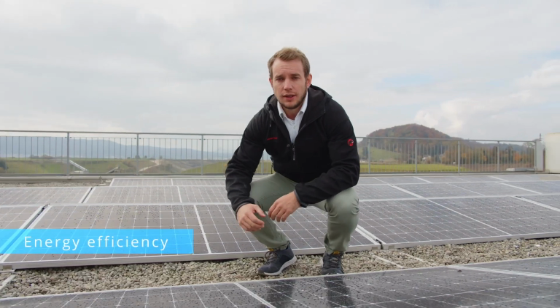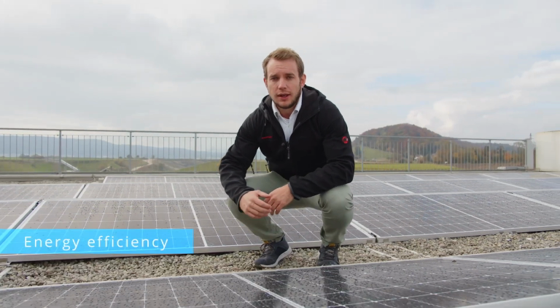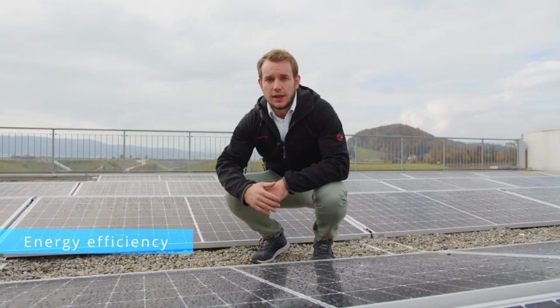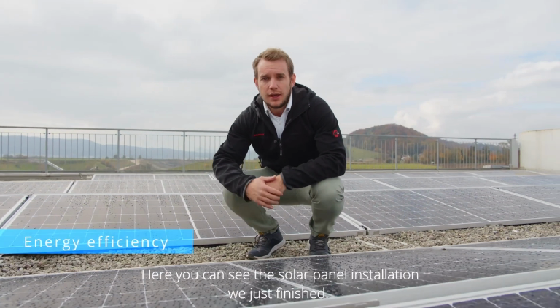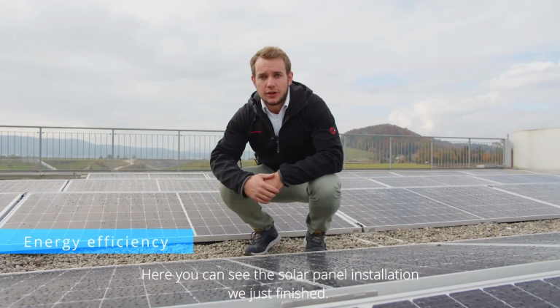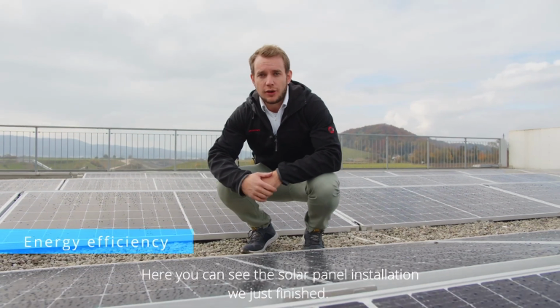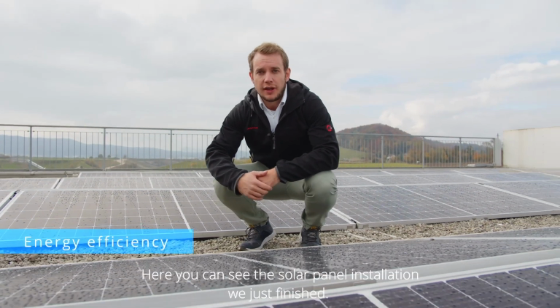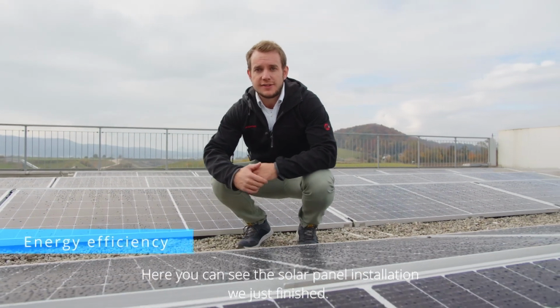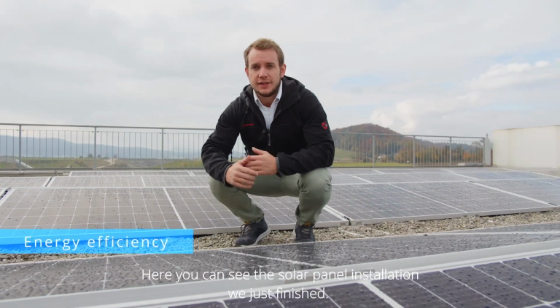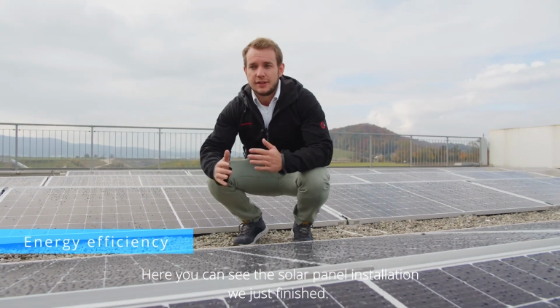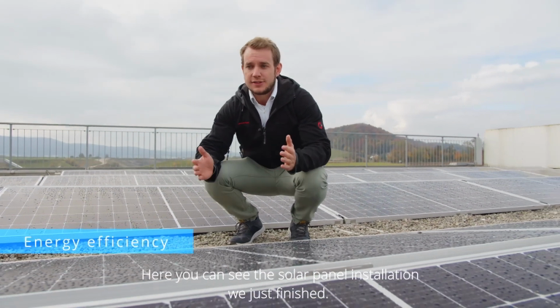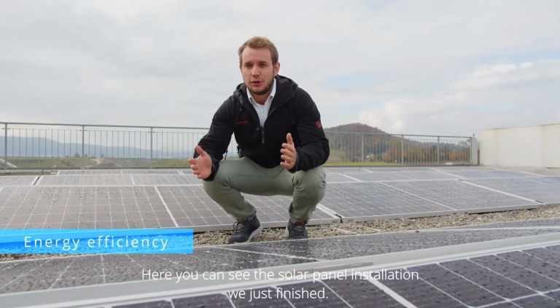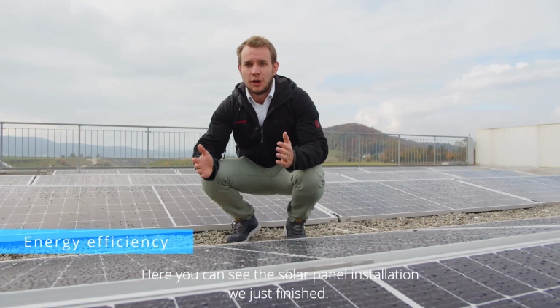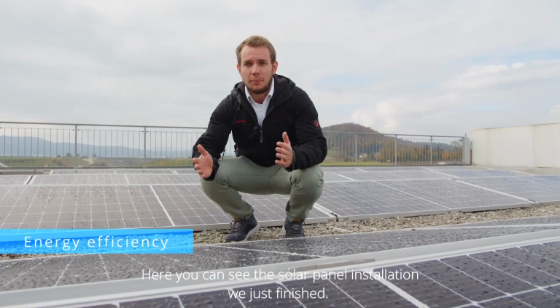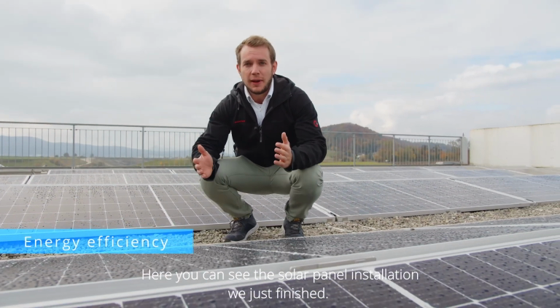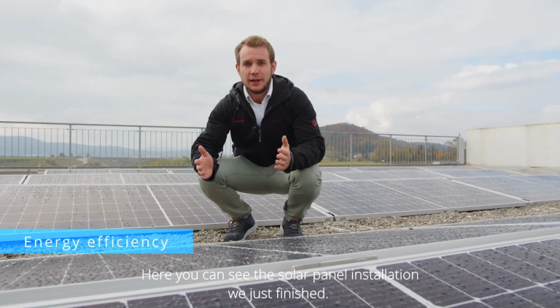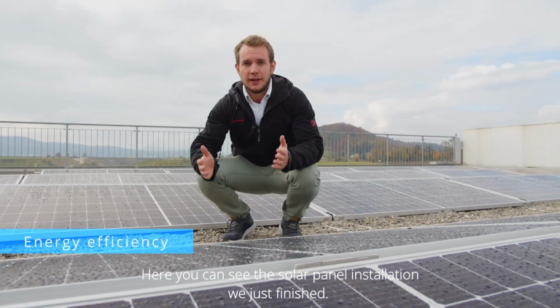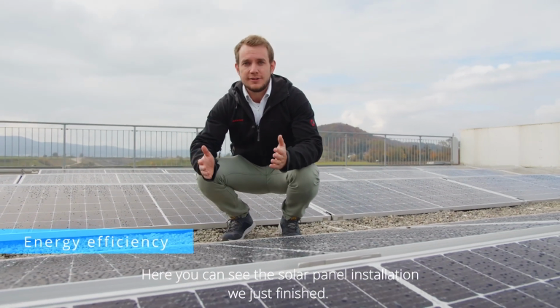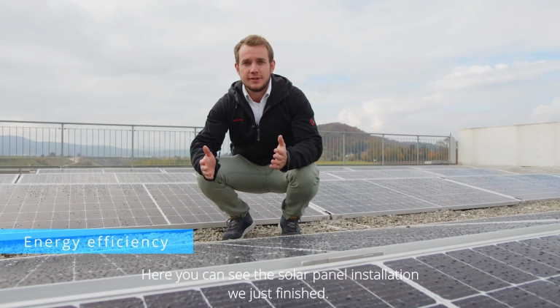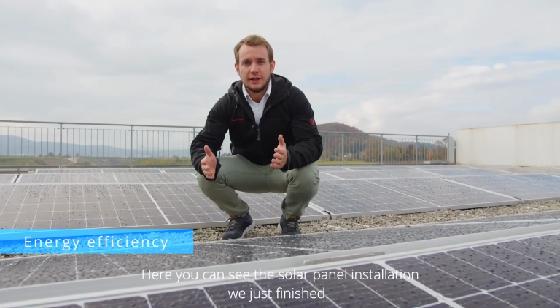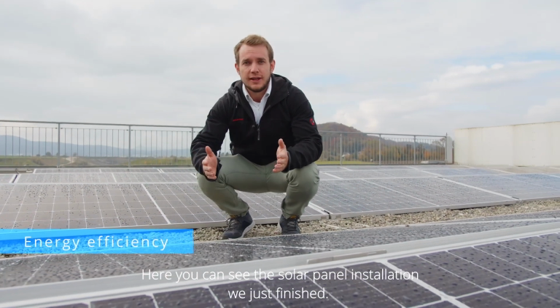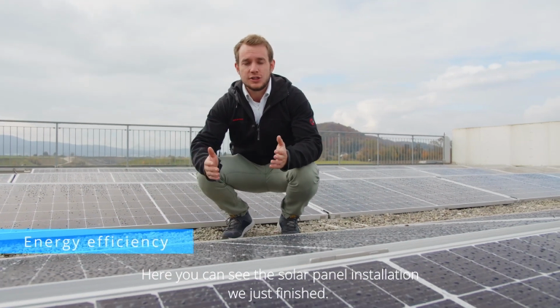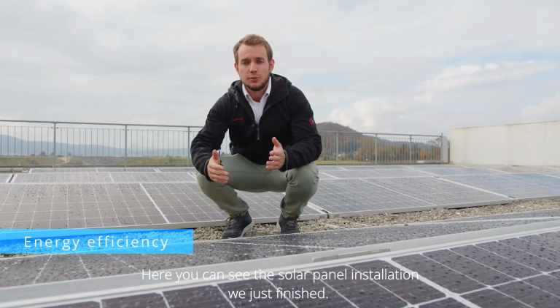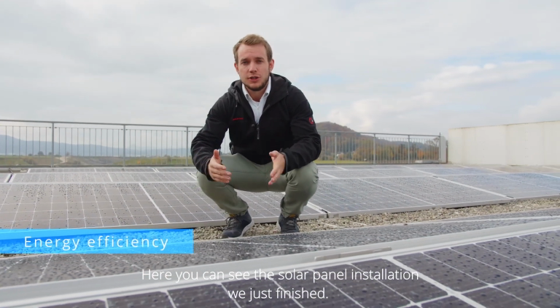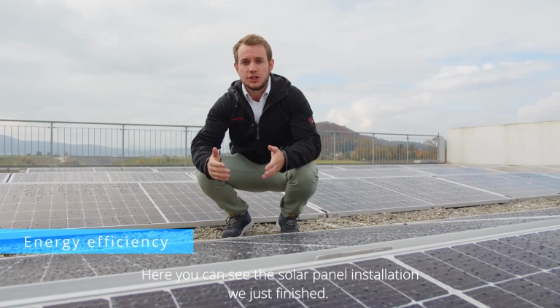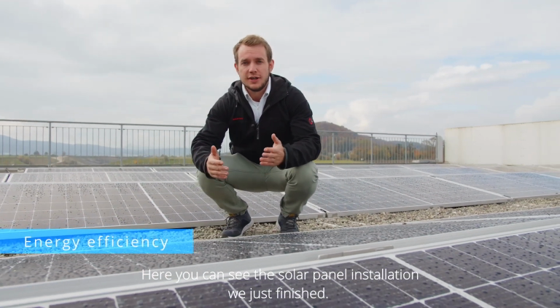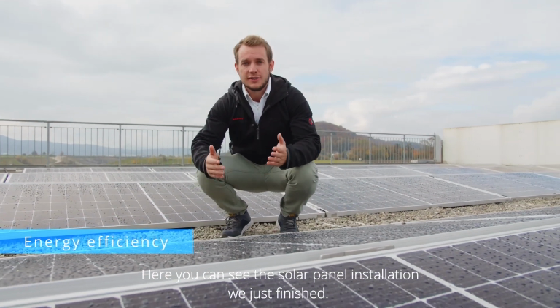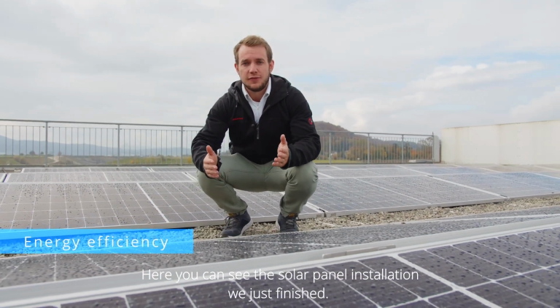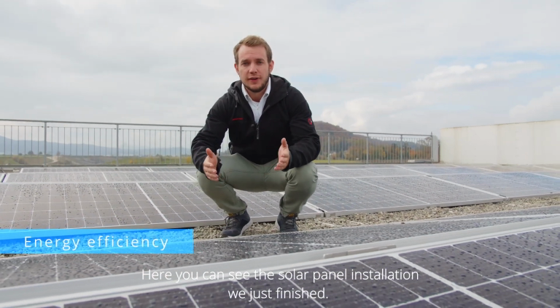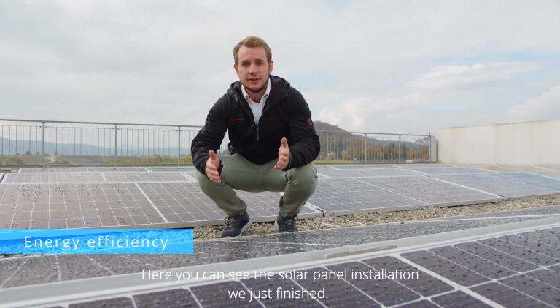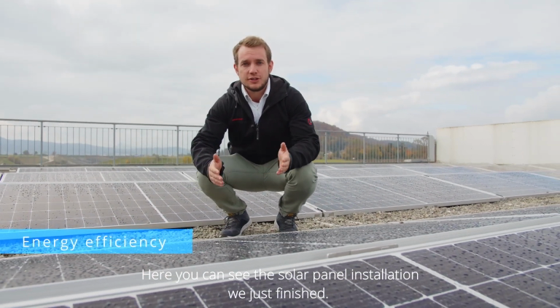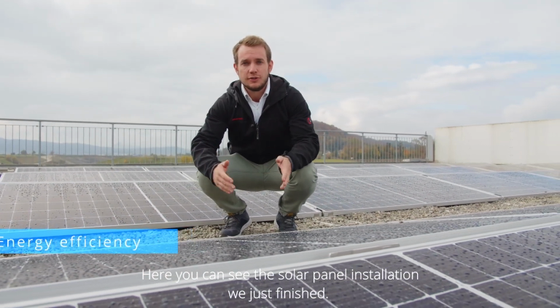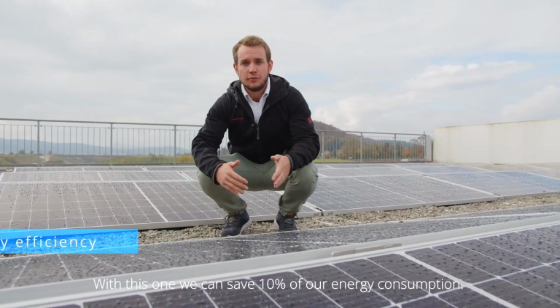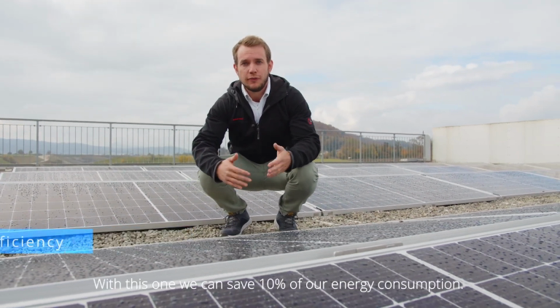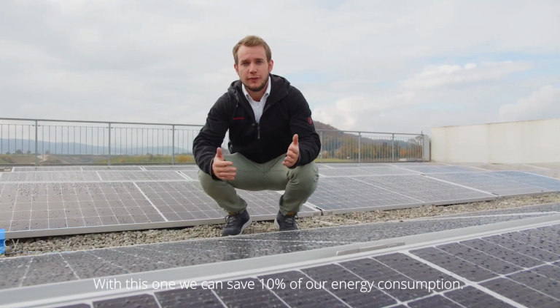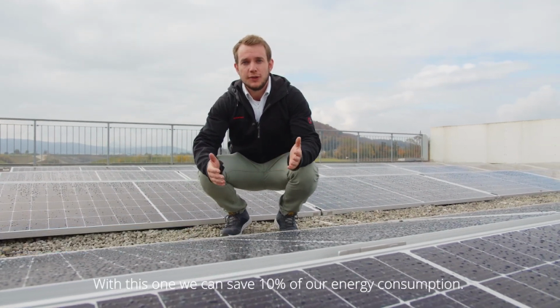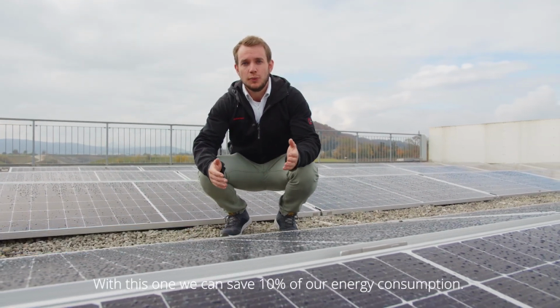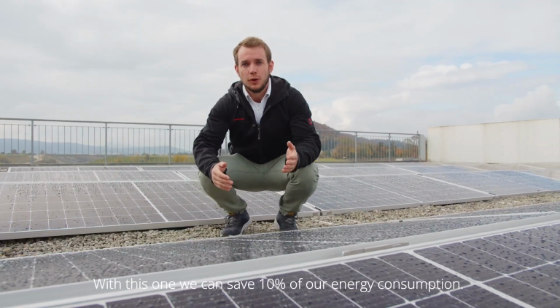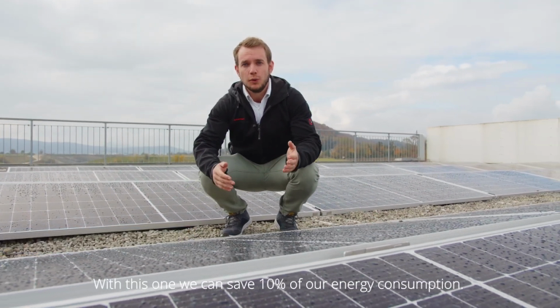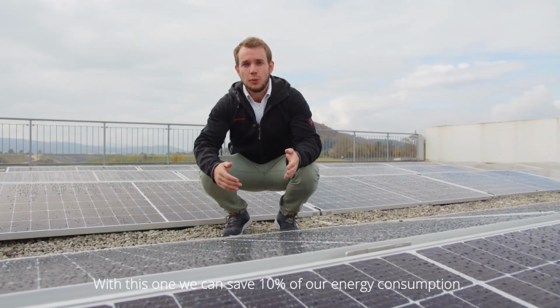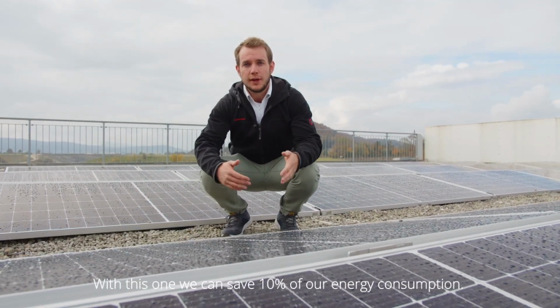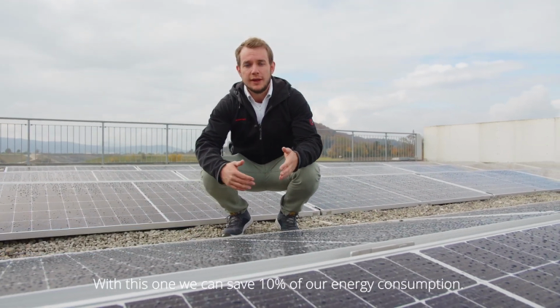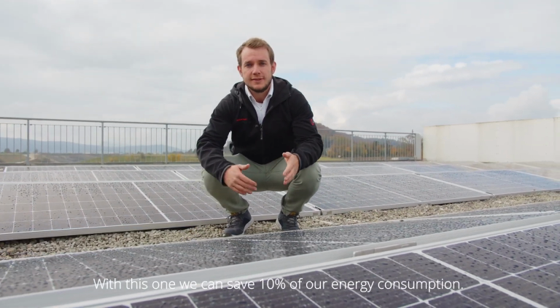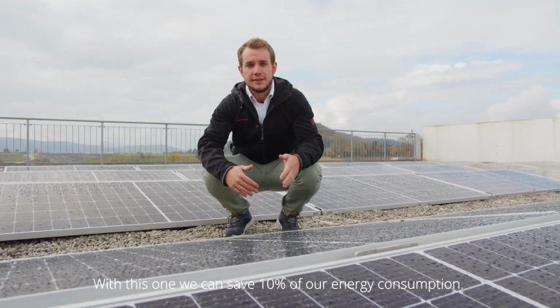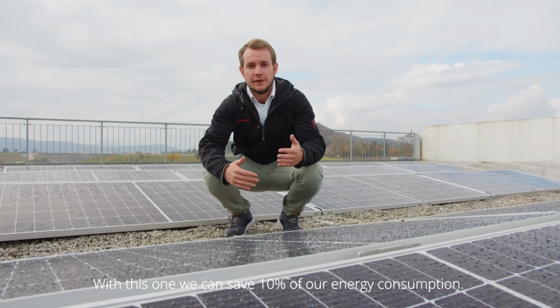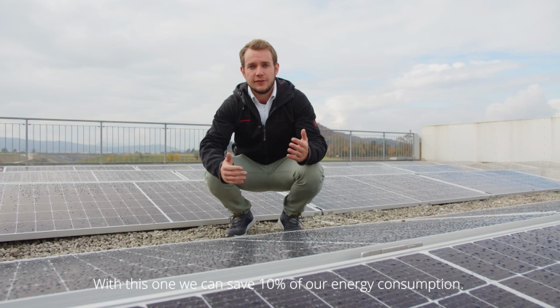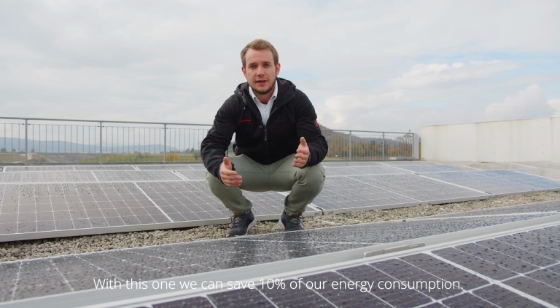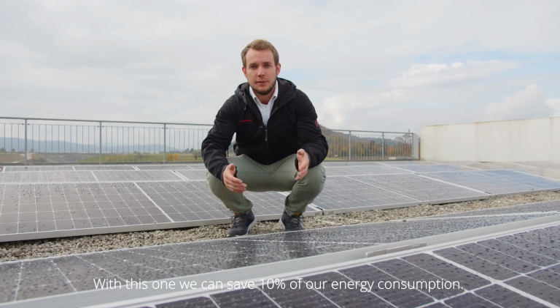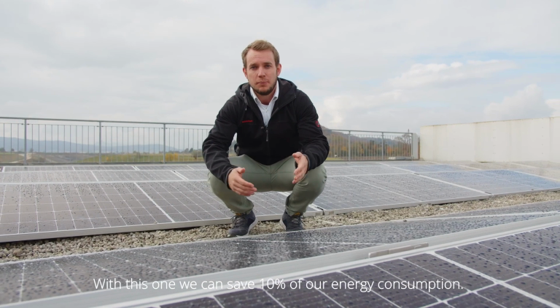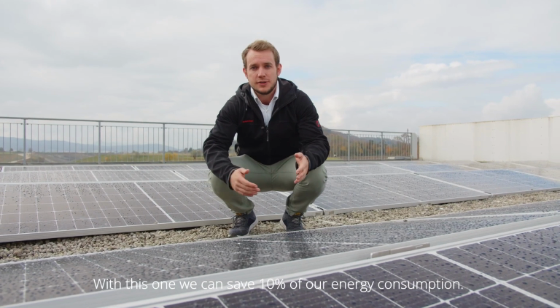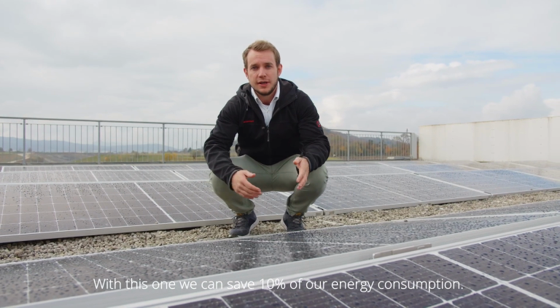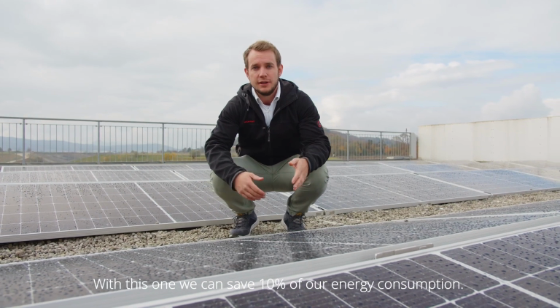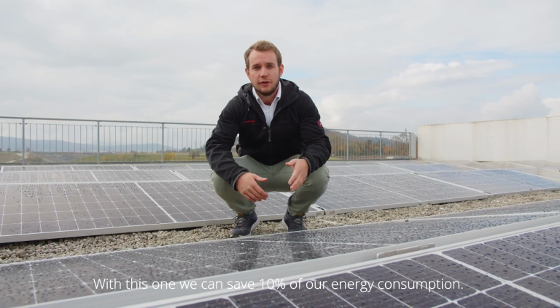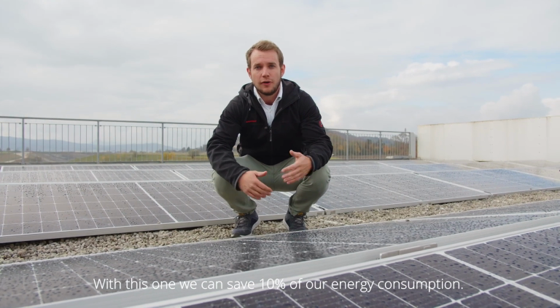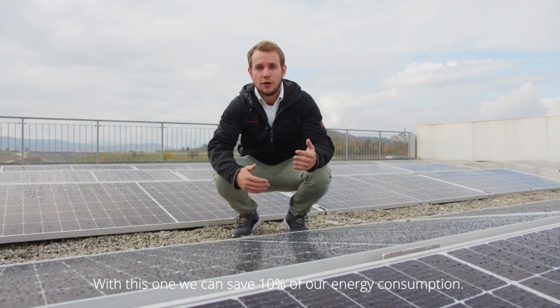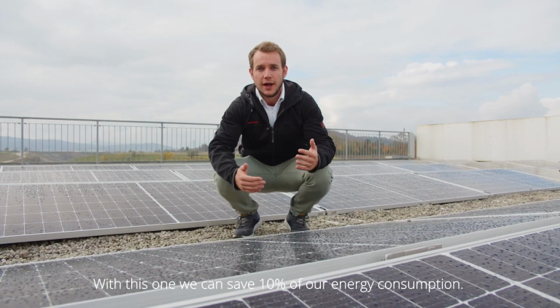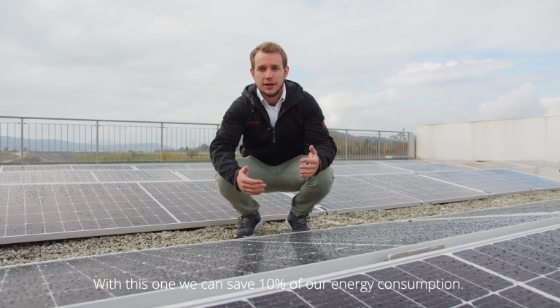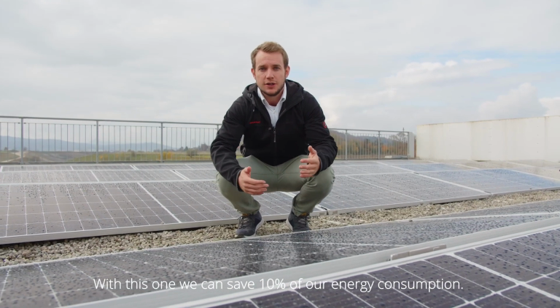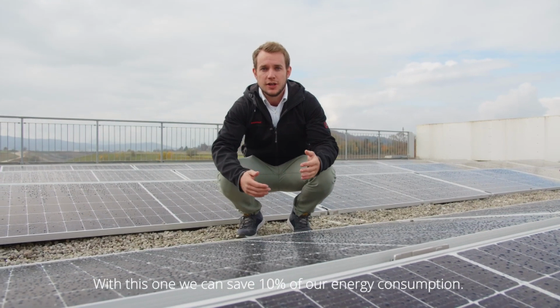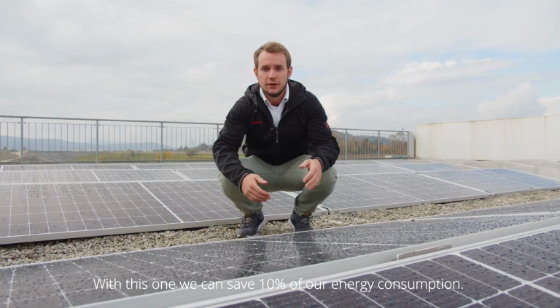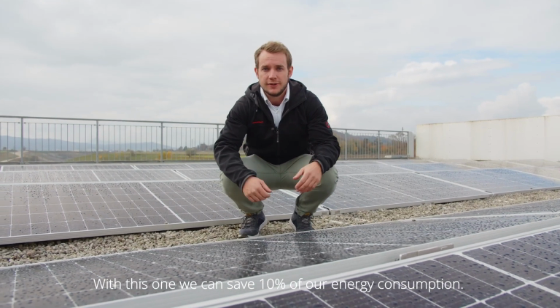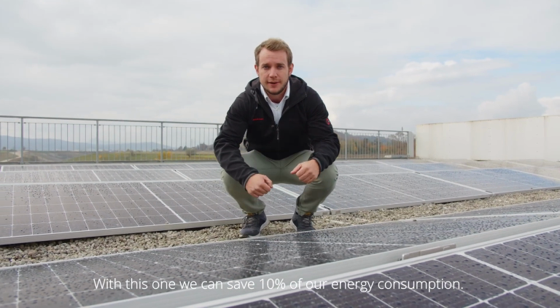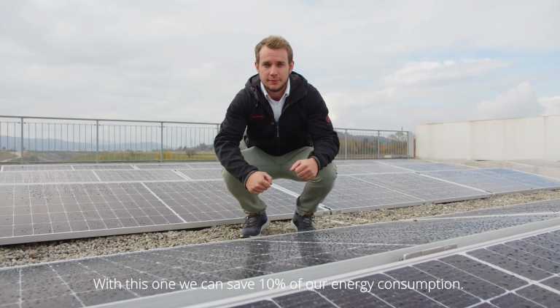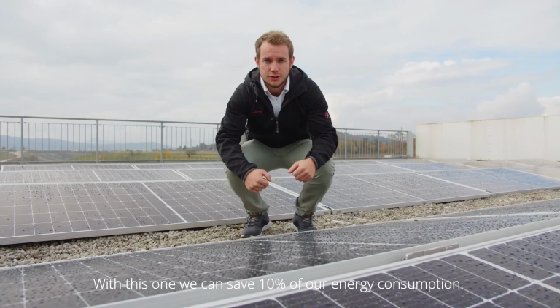Here you can see the solar panel installation we just finished. With this one we can save 10% of our energy consumption.